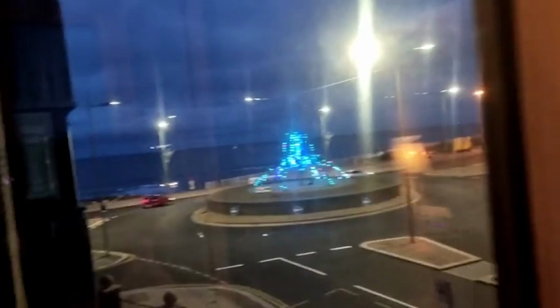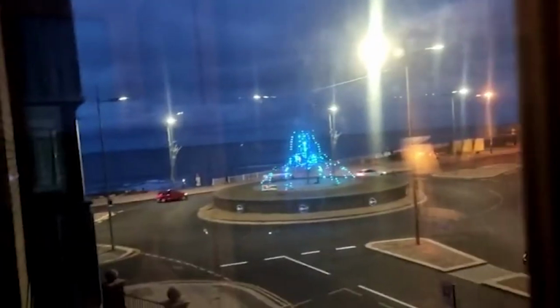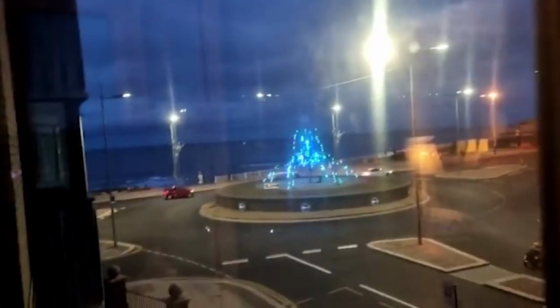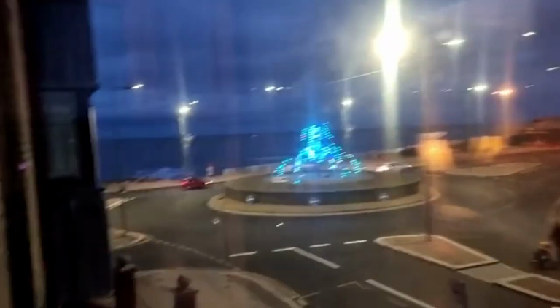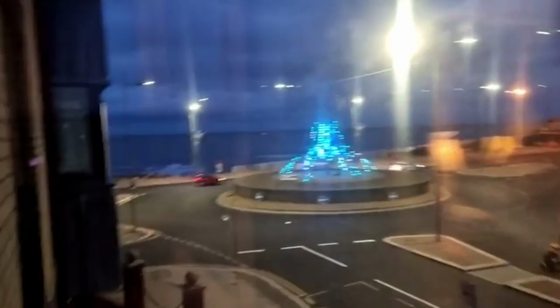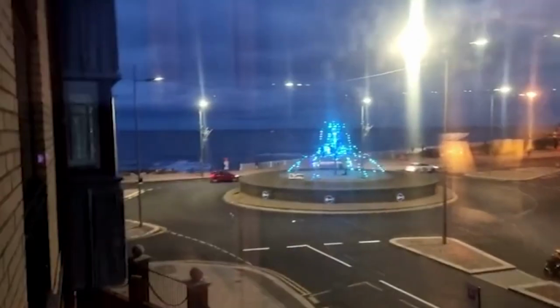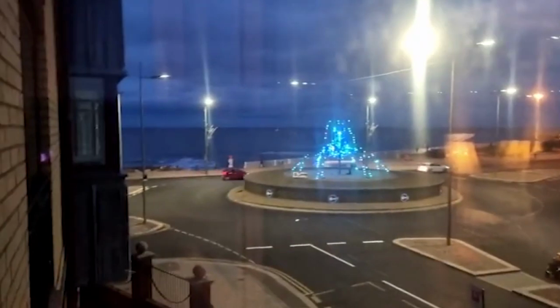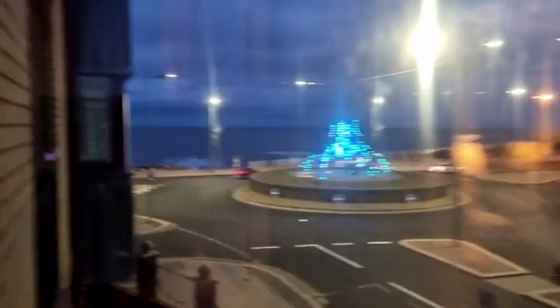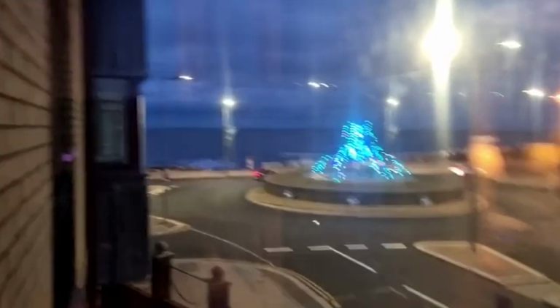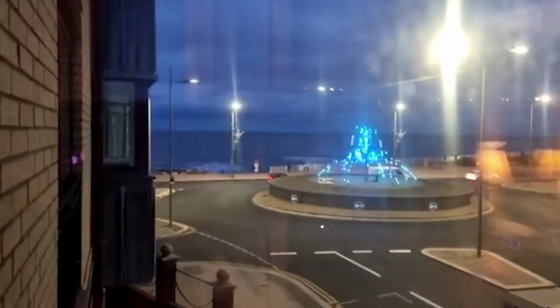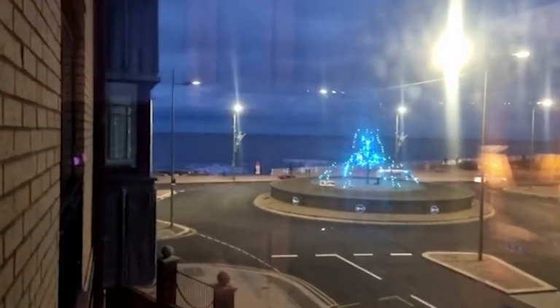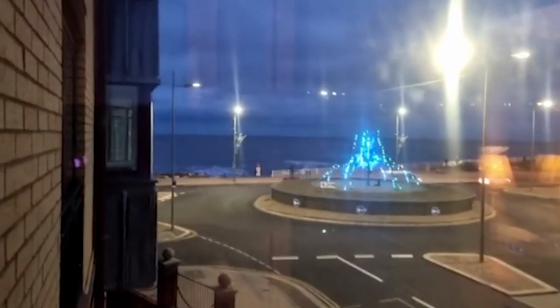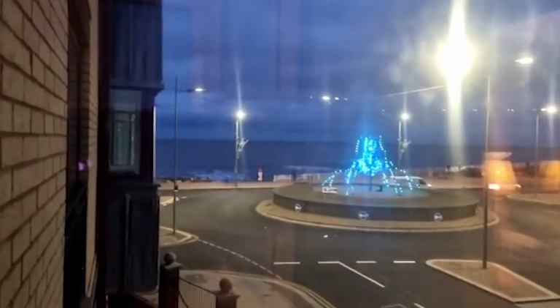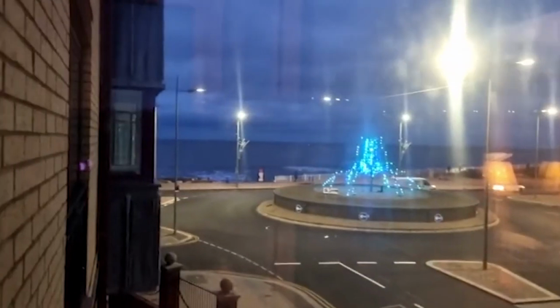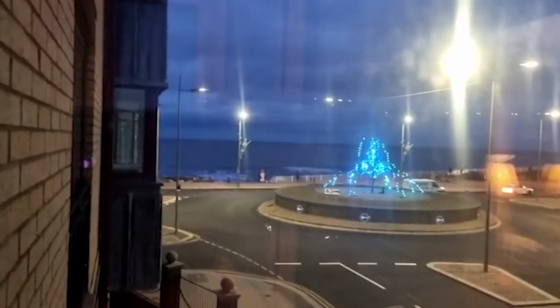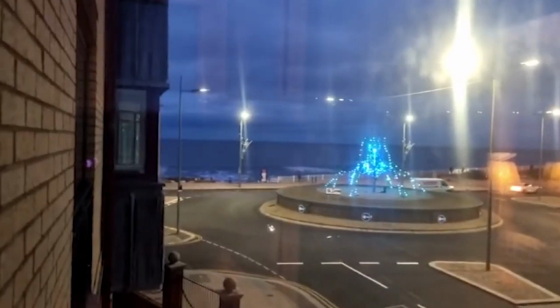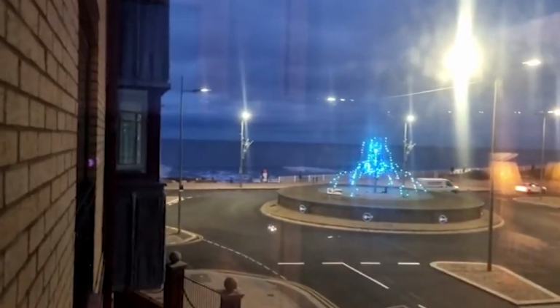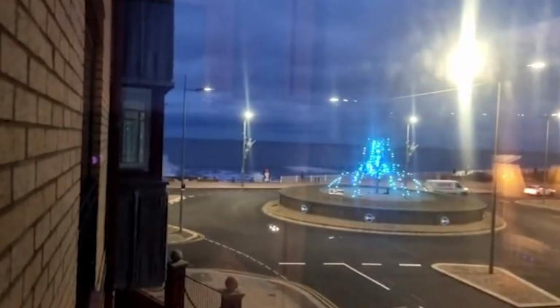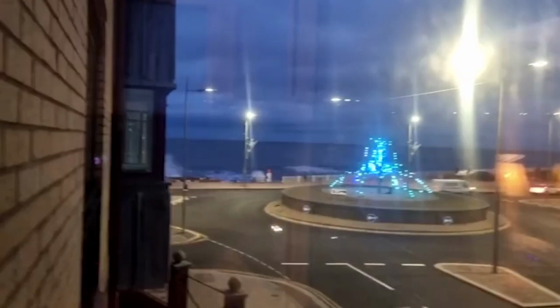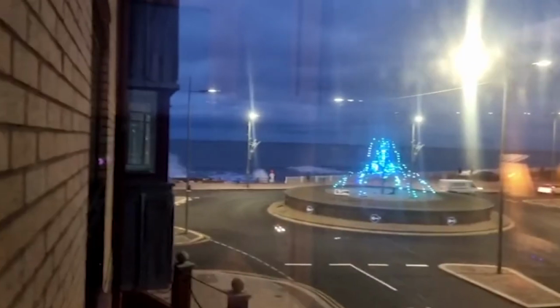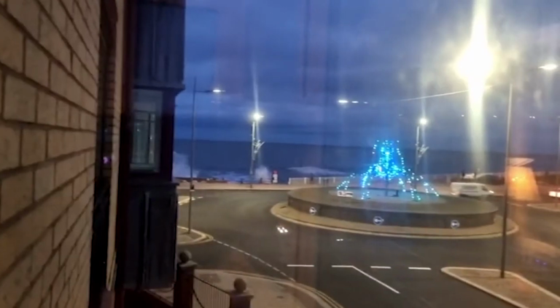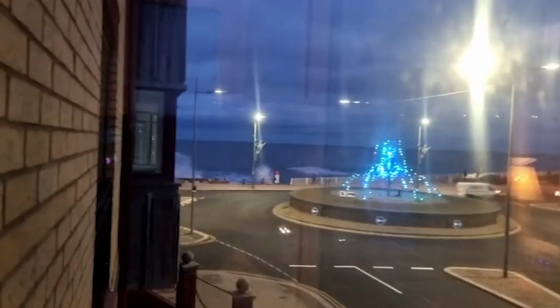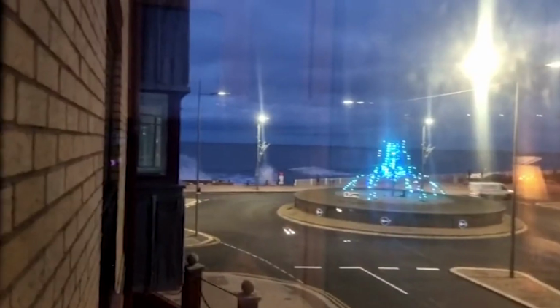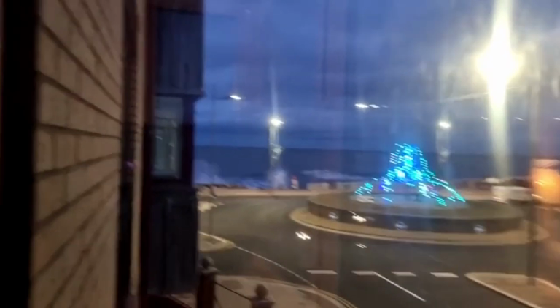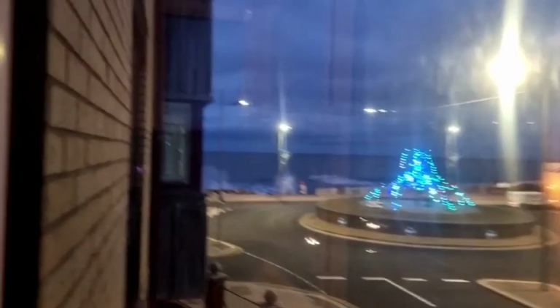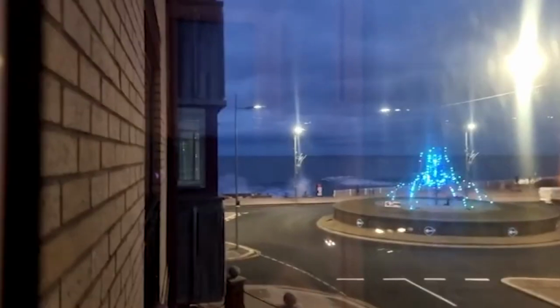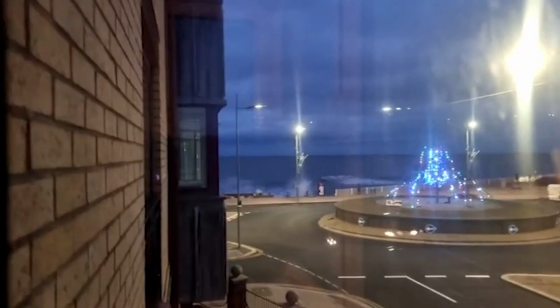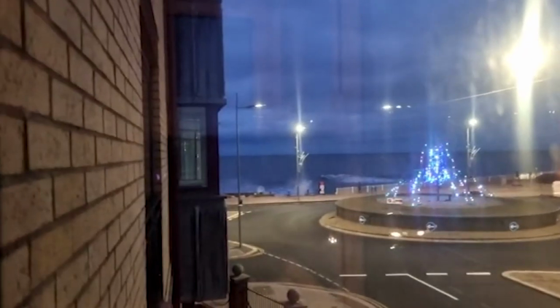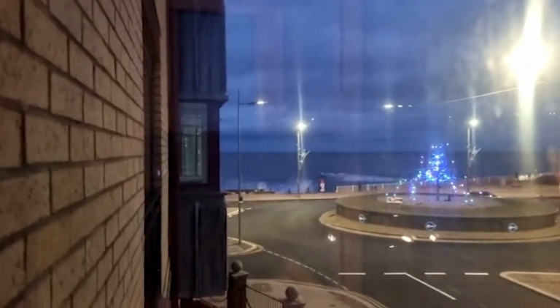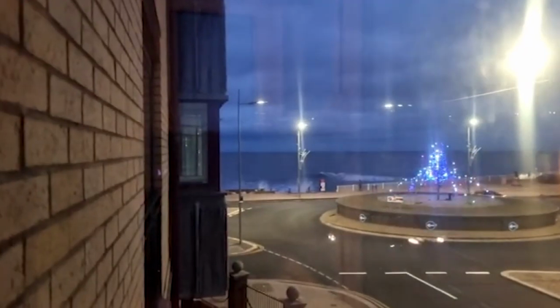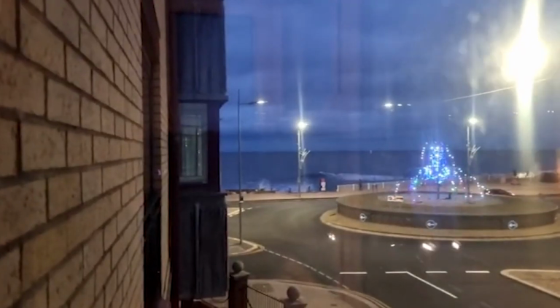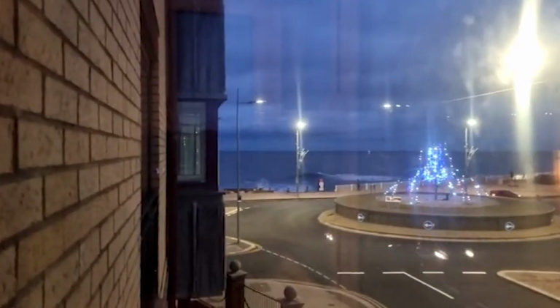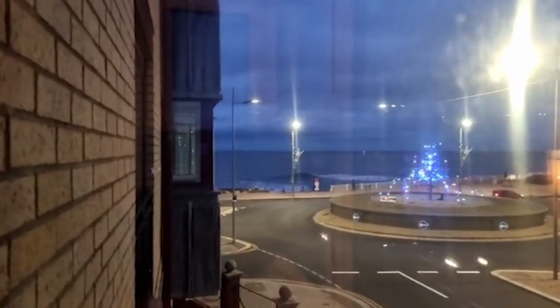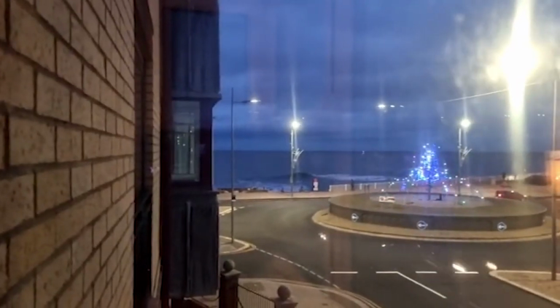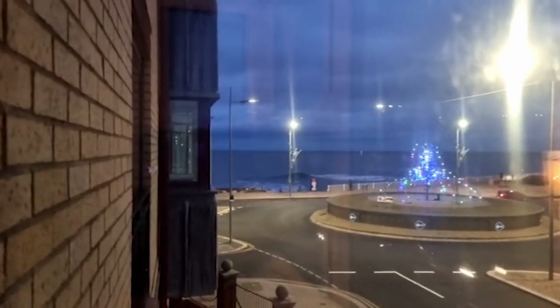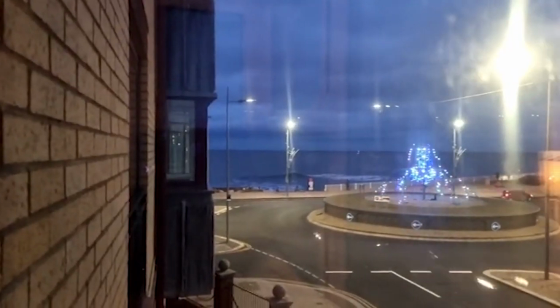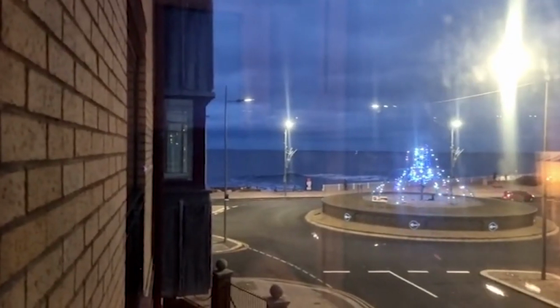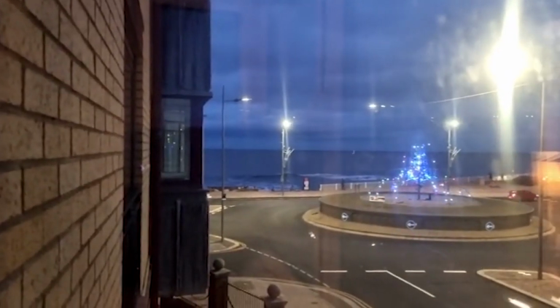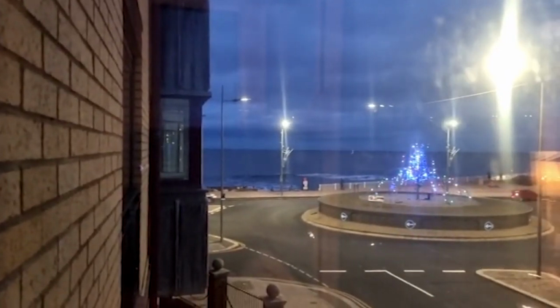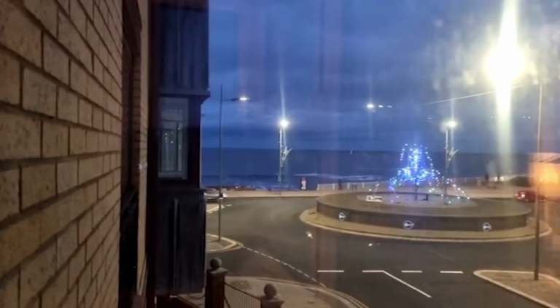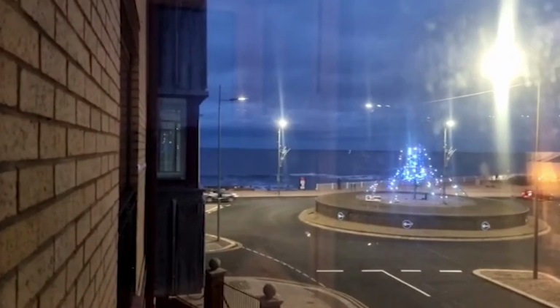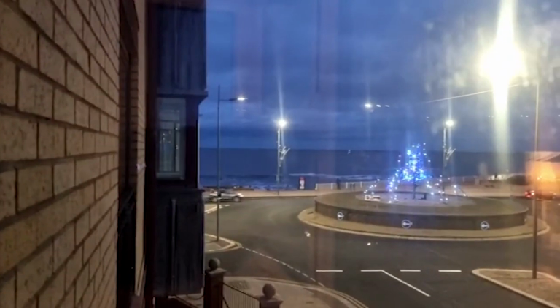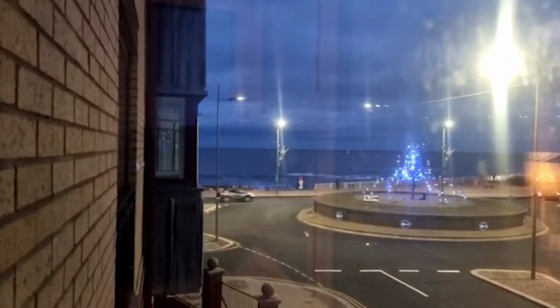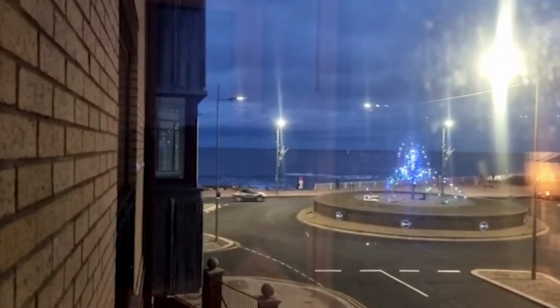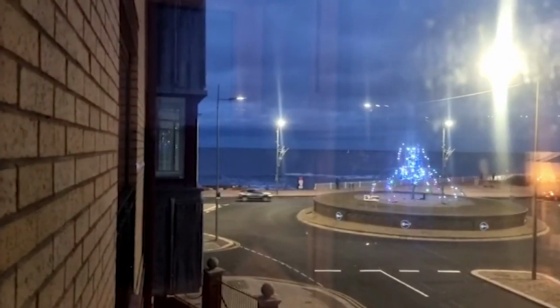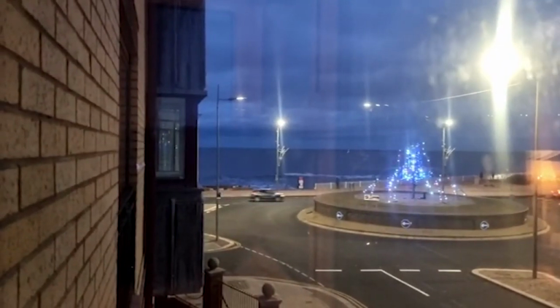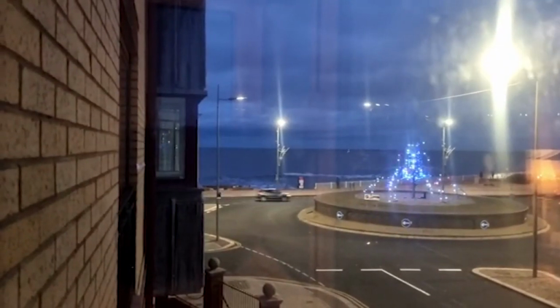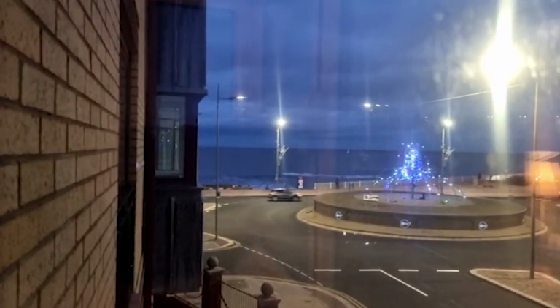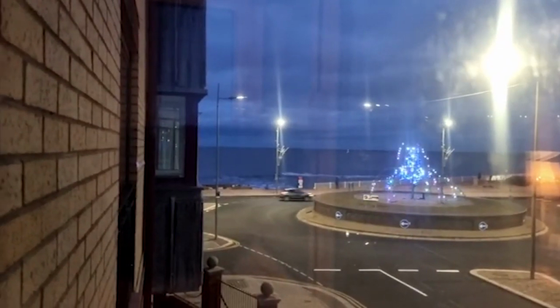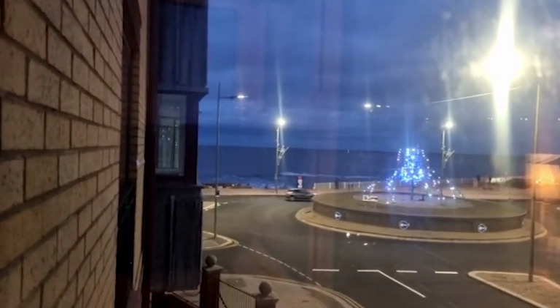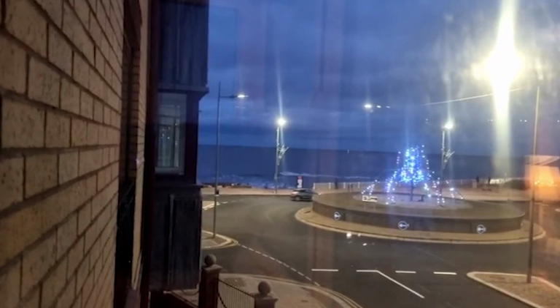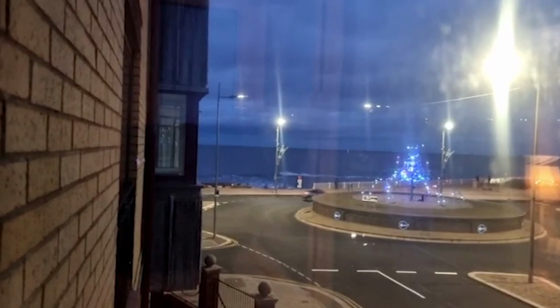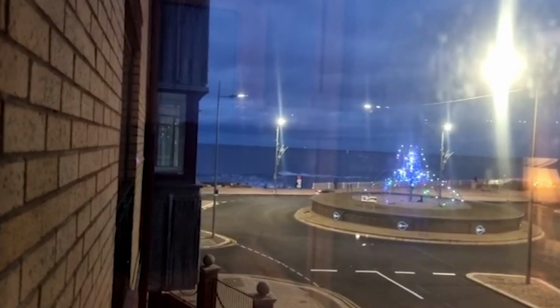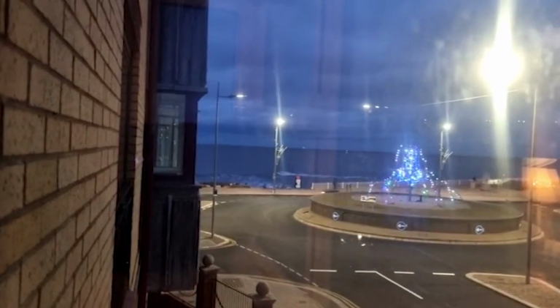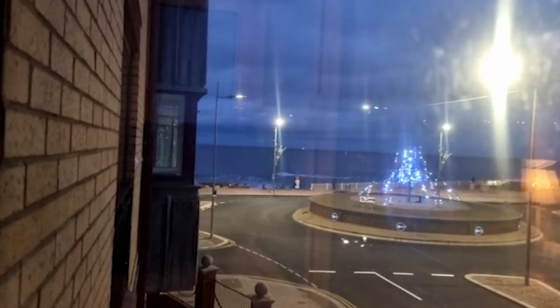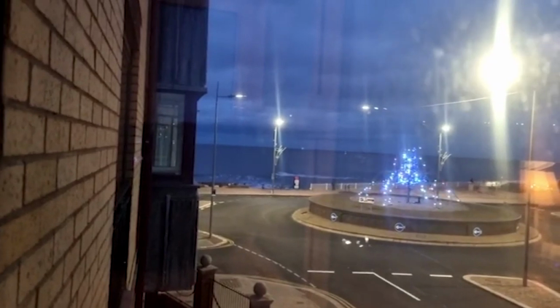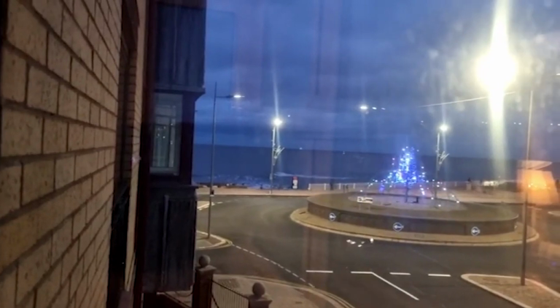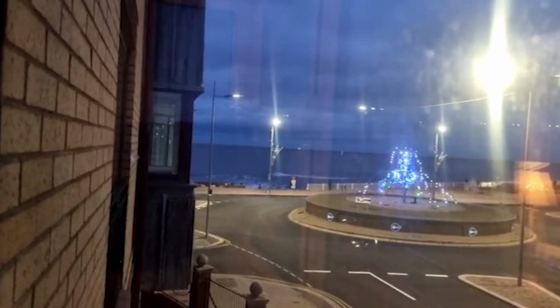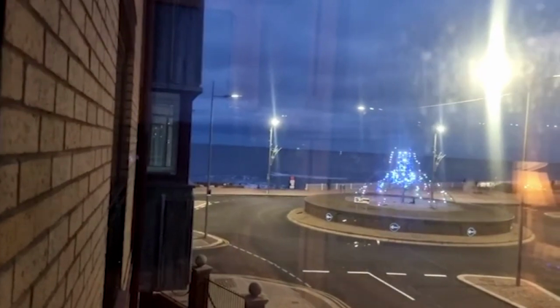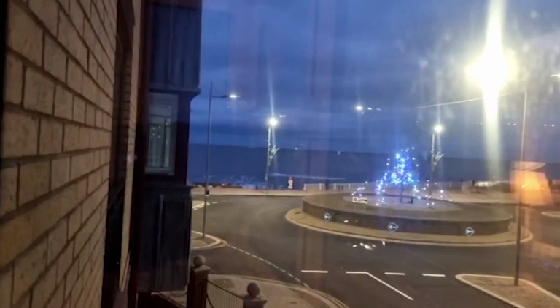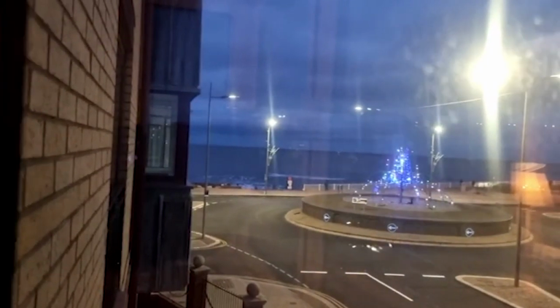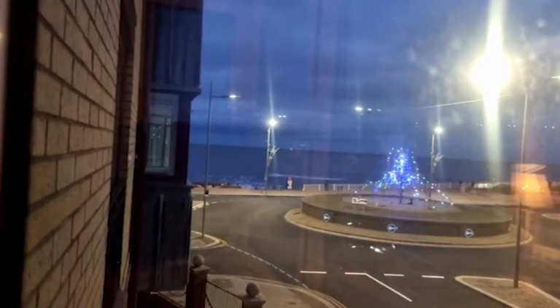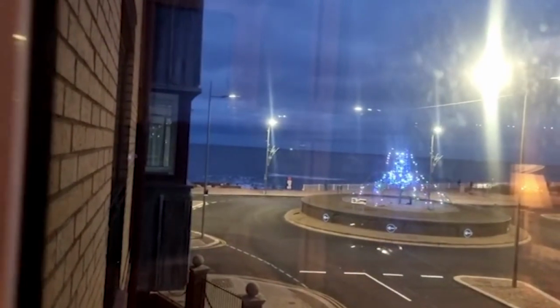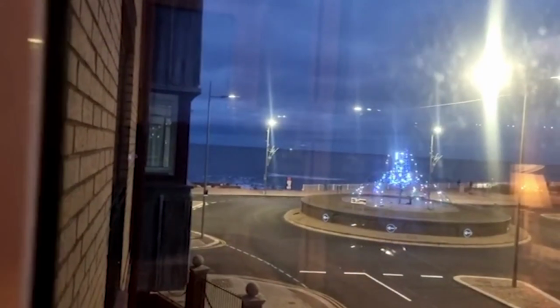The sea is just over there. Look at the waves — absolutely insane.